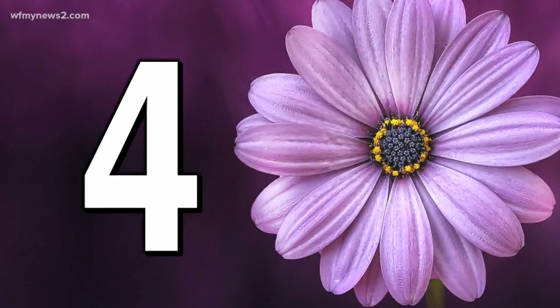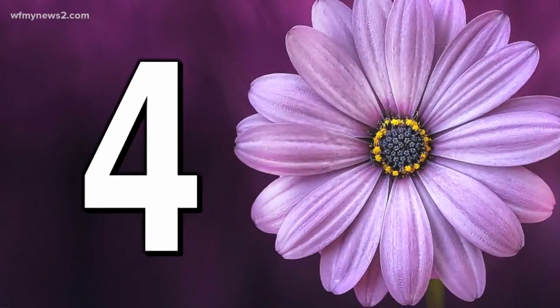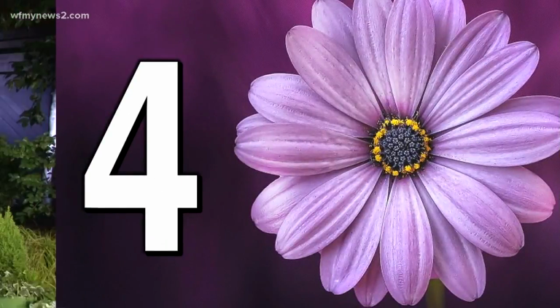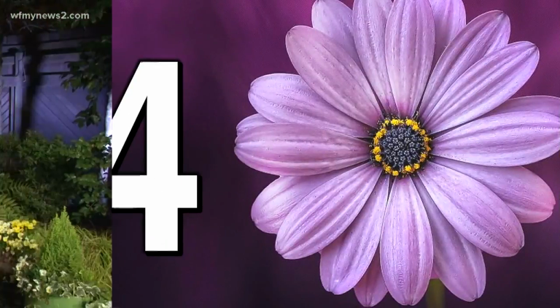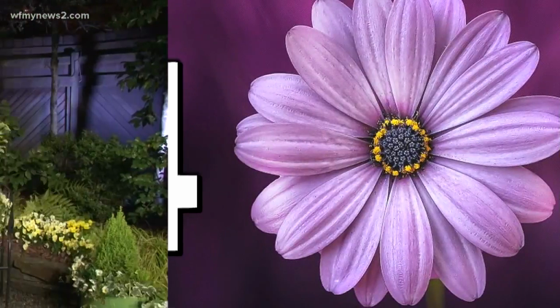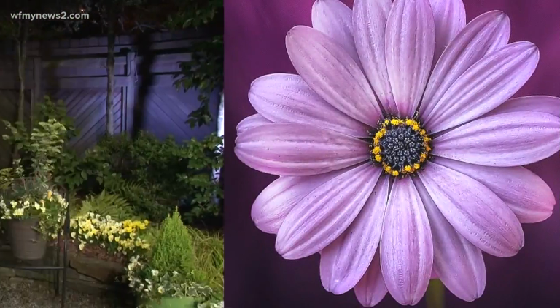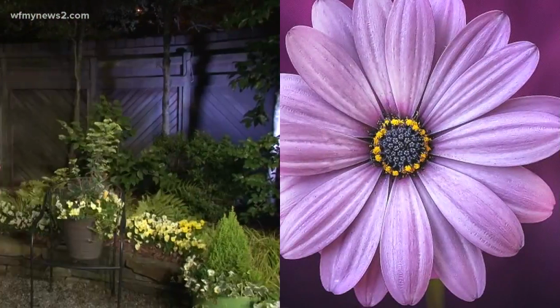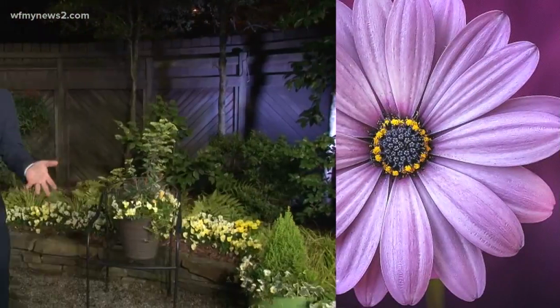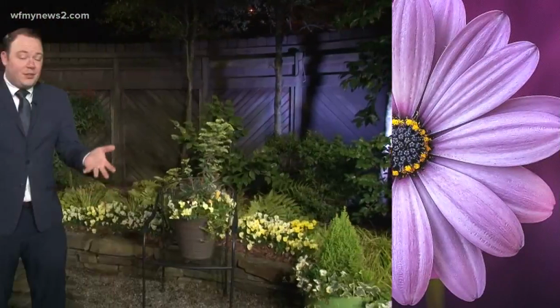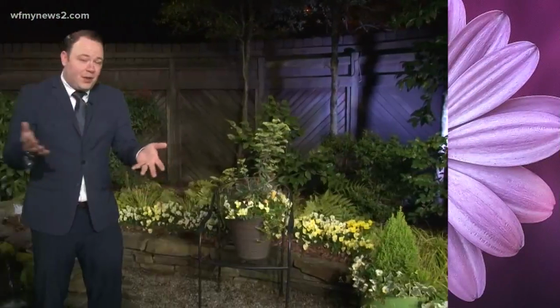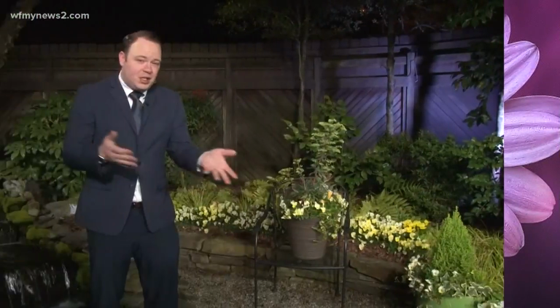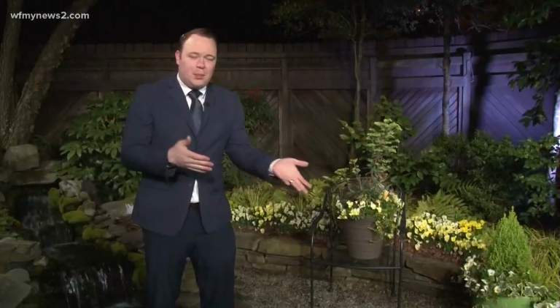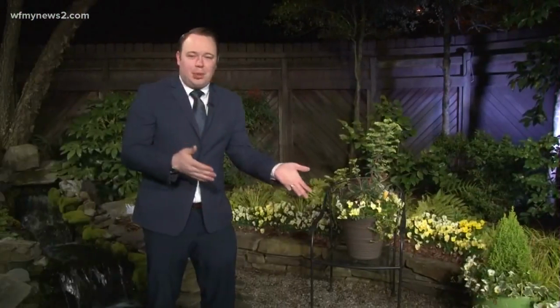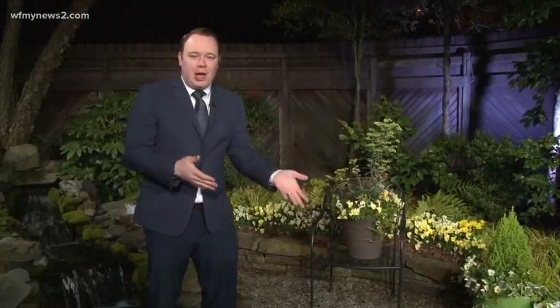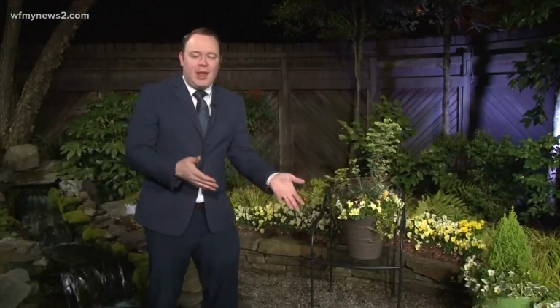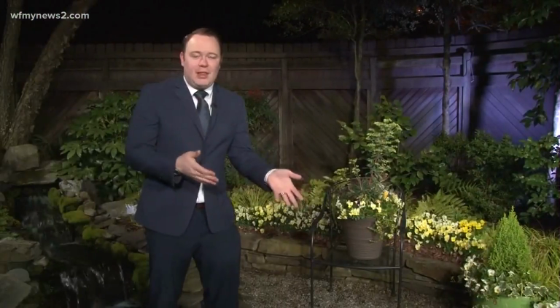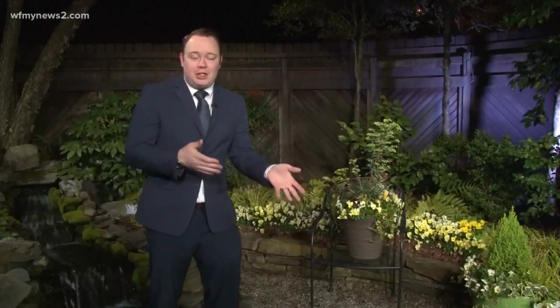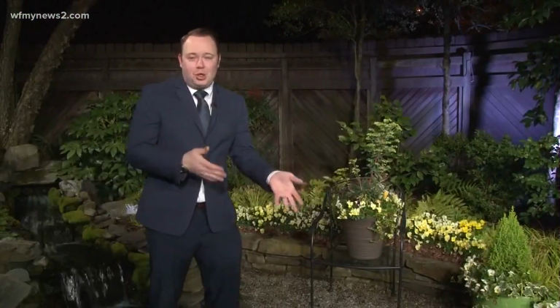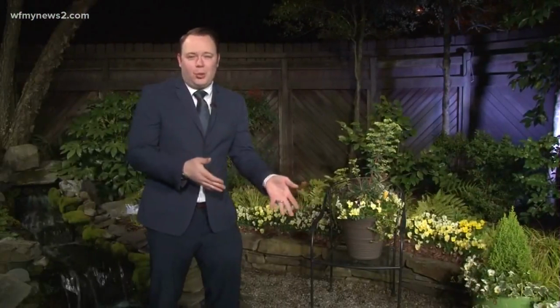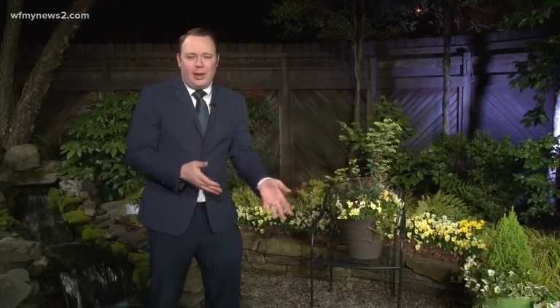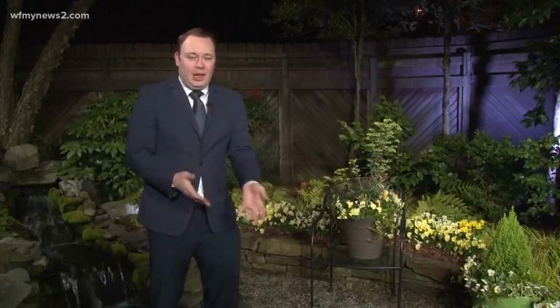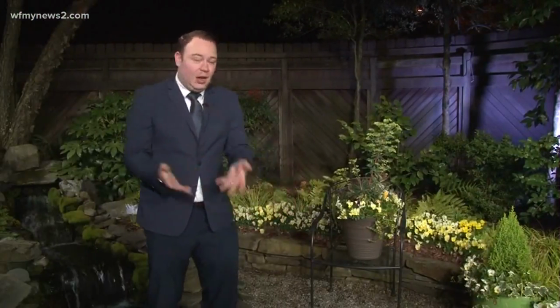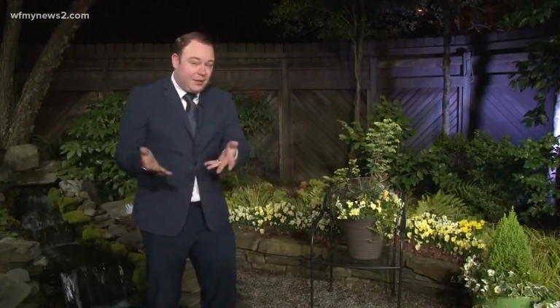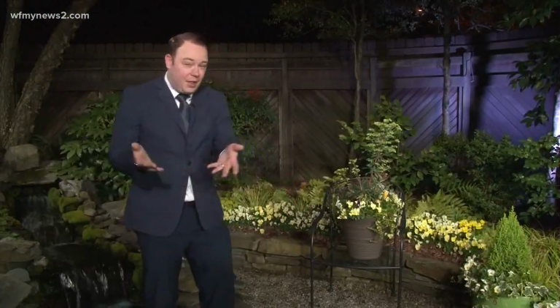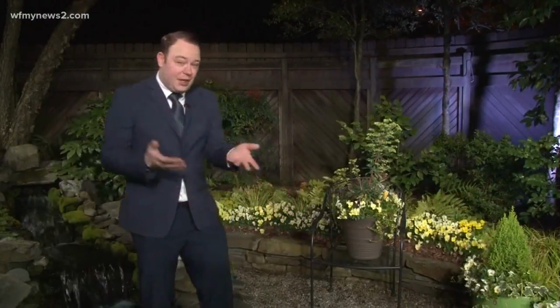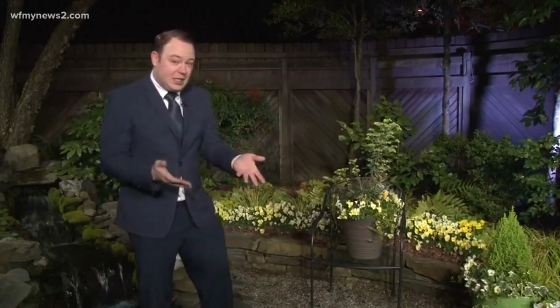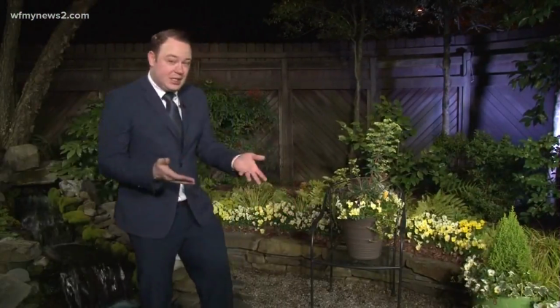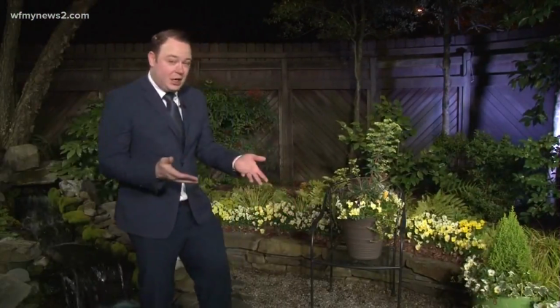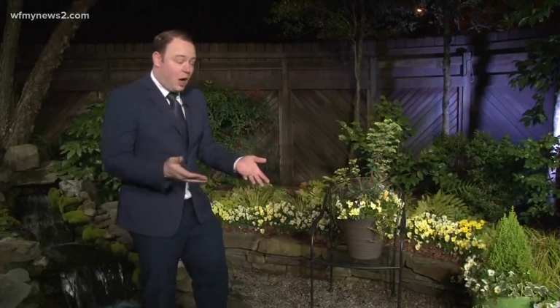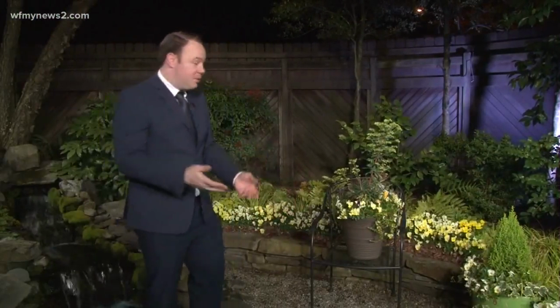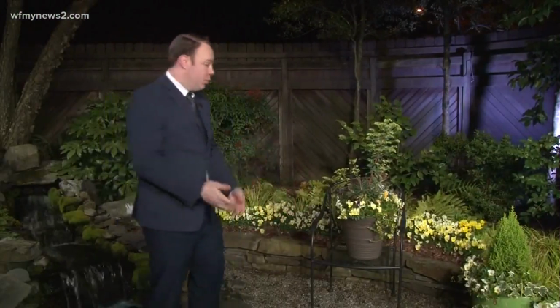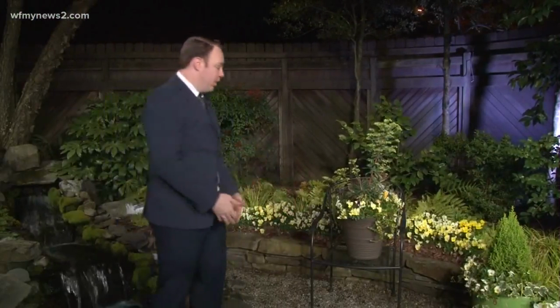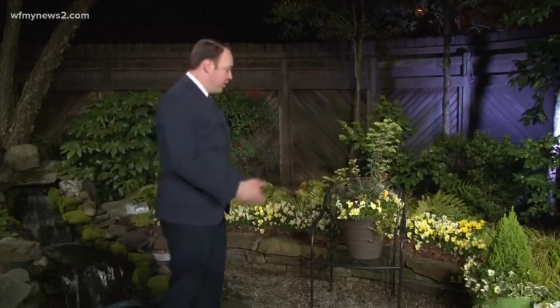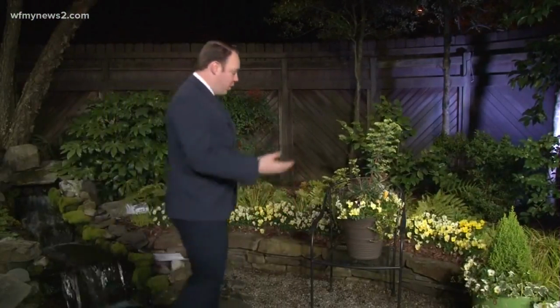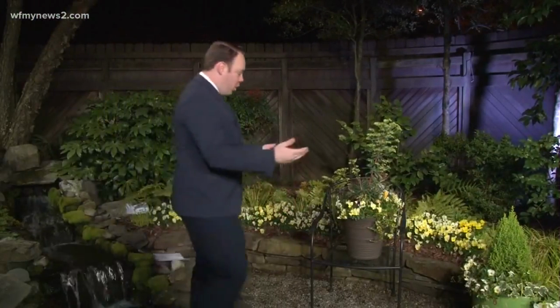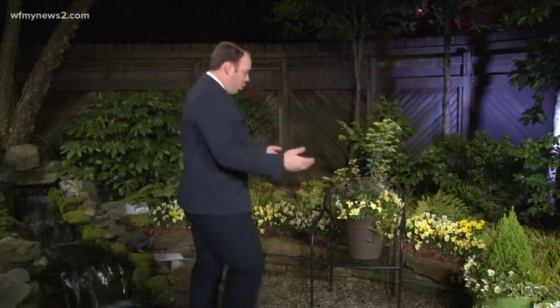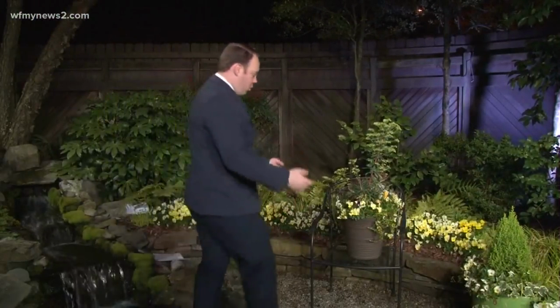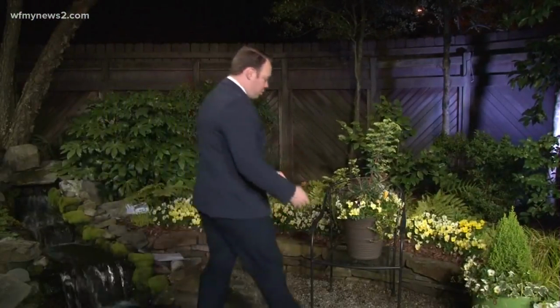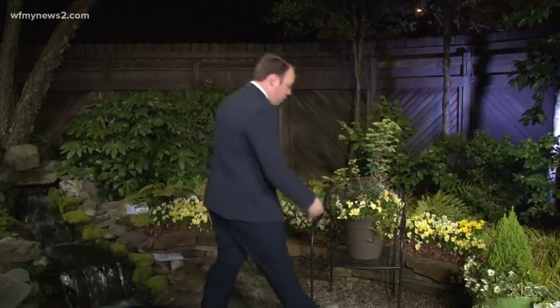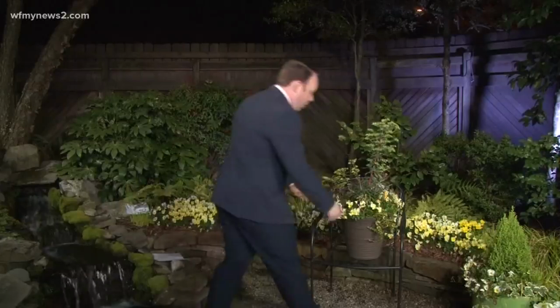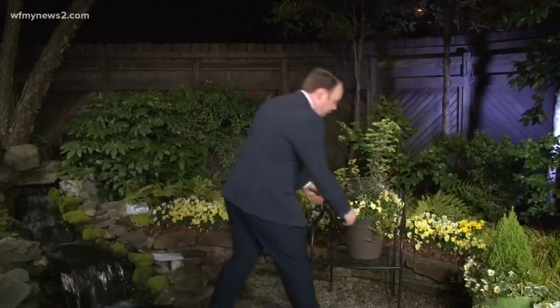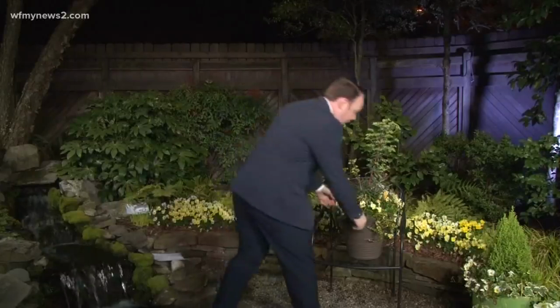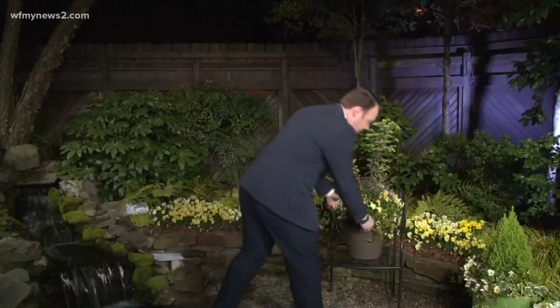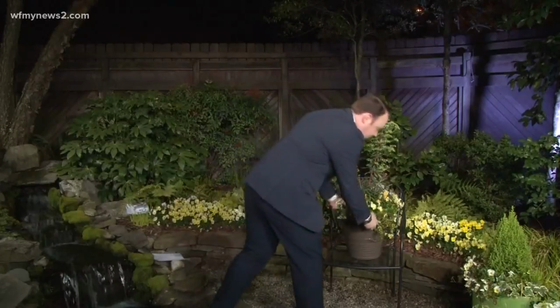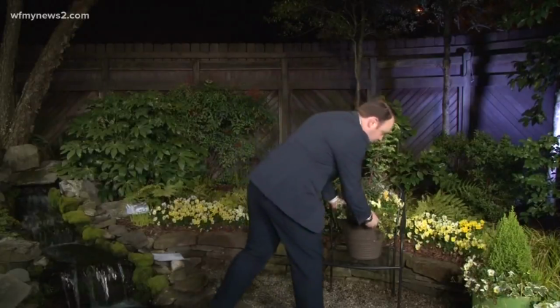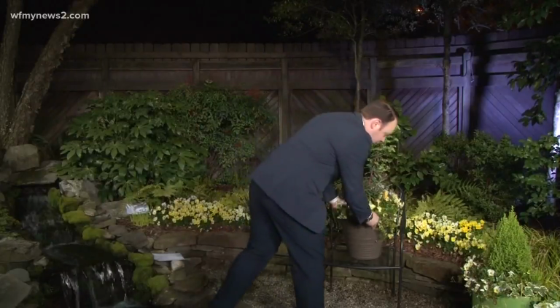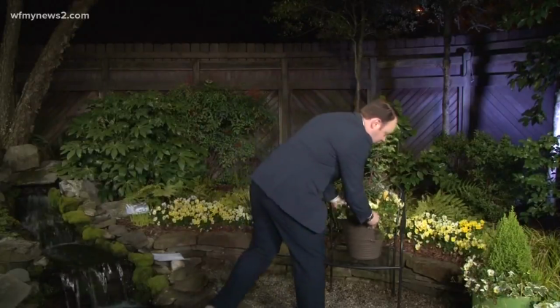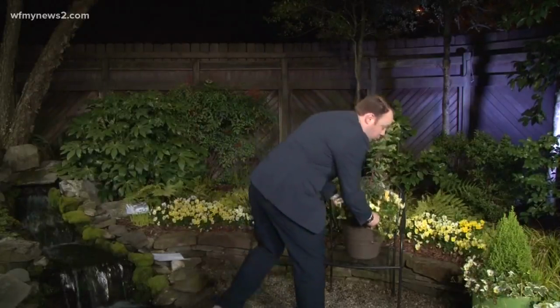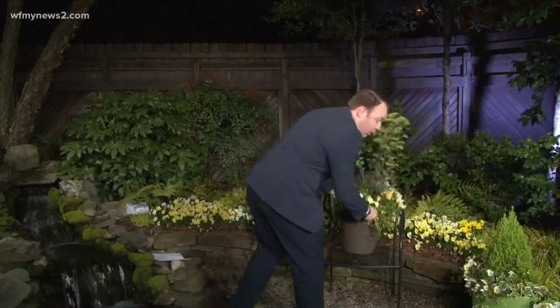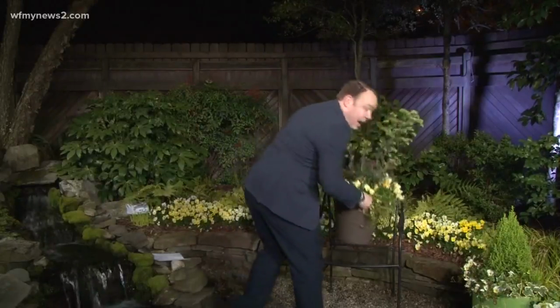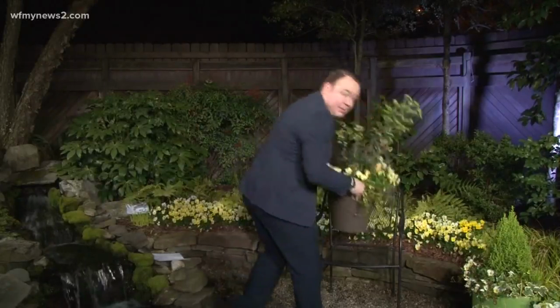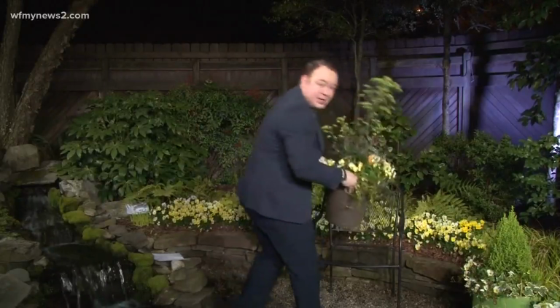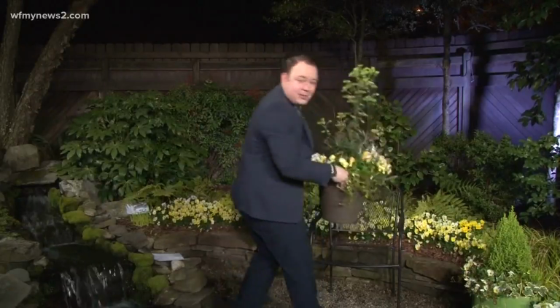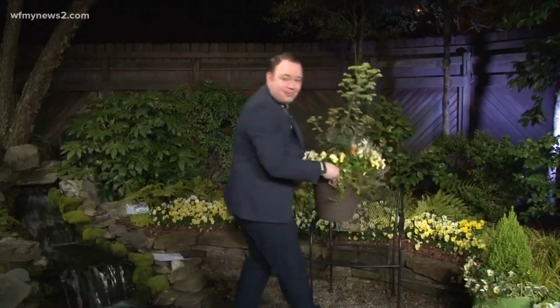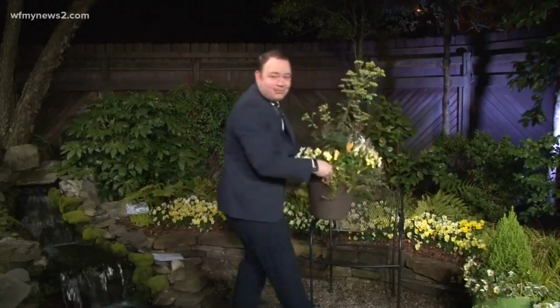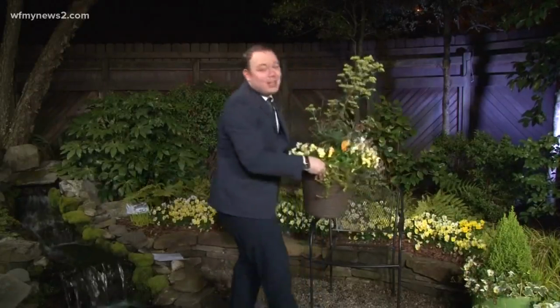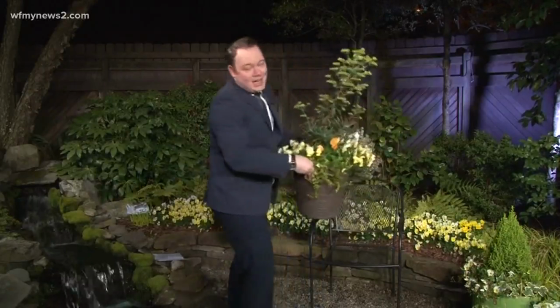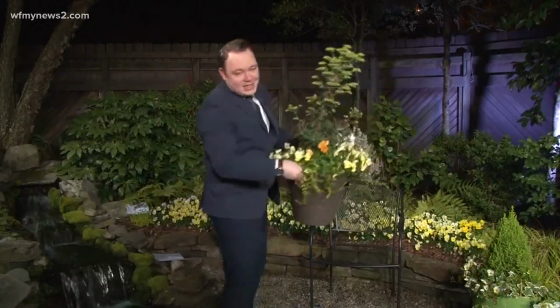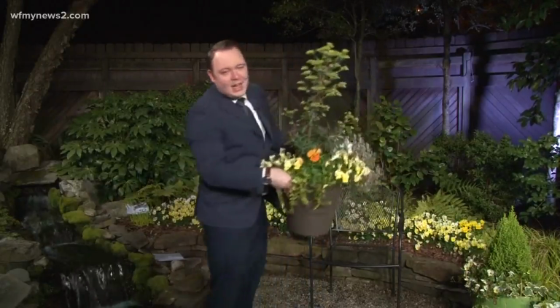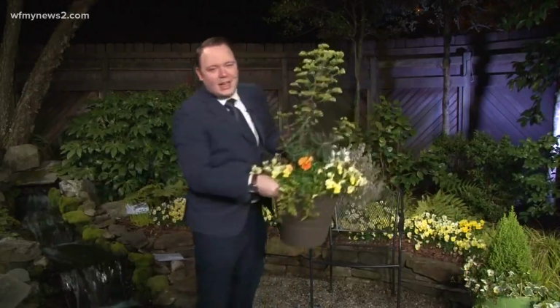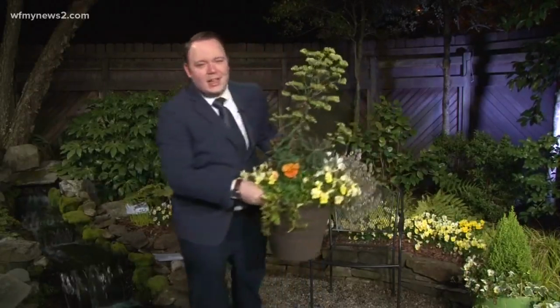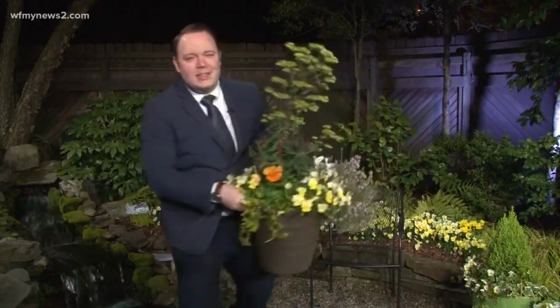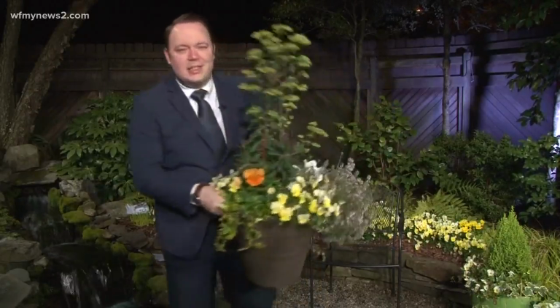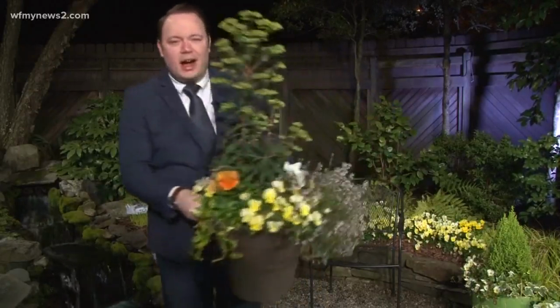And of course, if there's a plant that you really love and this is an option, well, just go ahead, grab it, and take it inside.